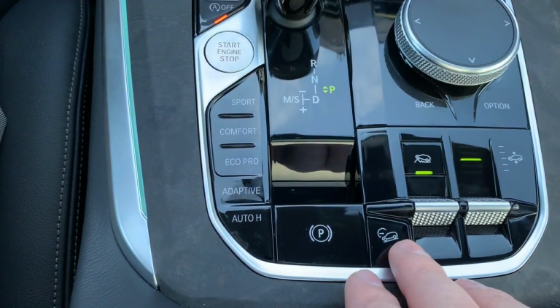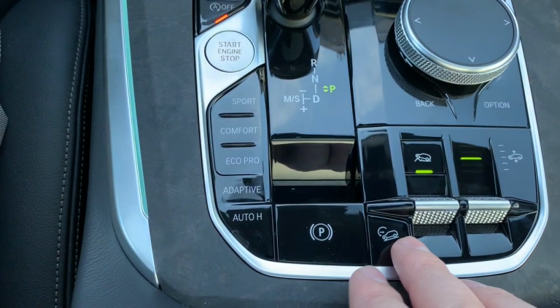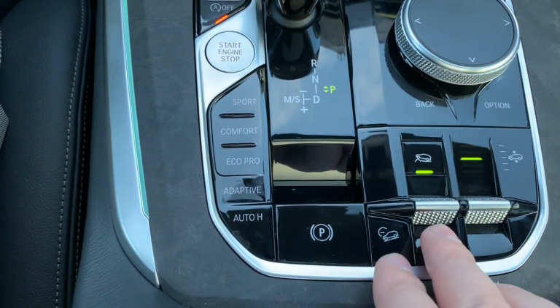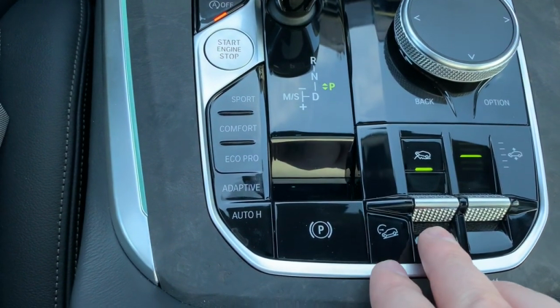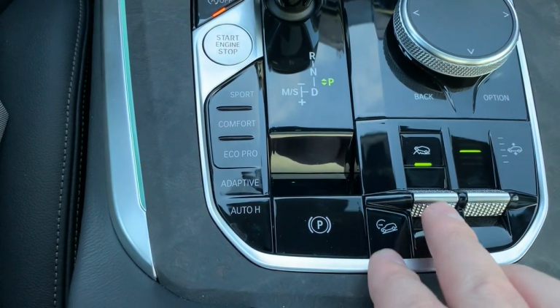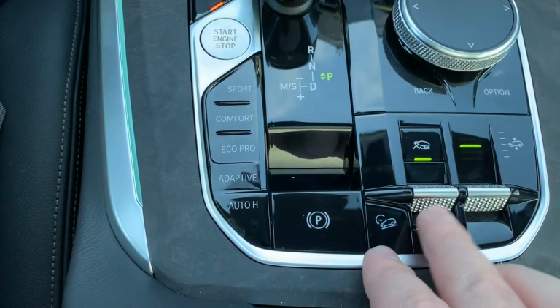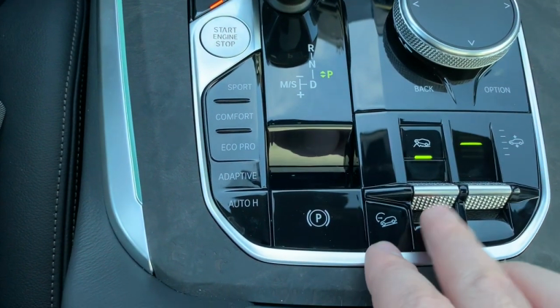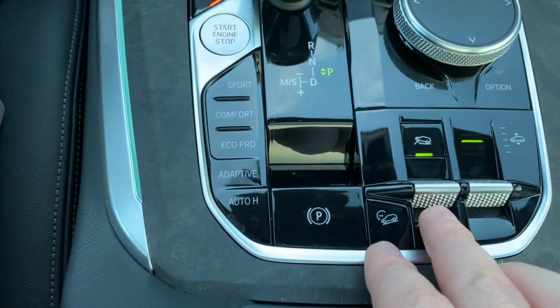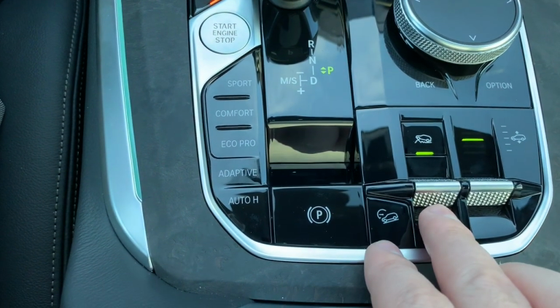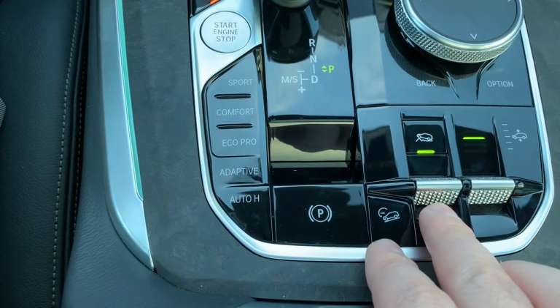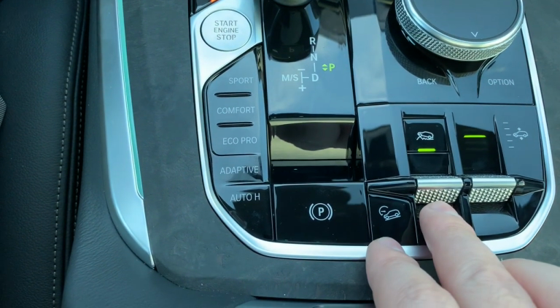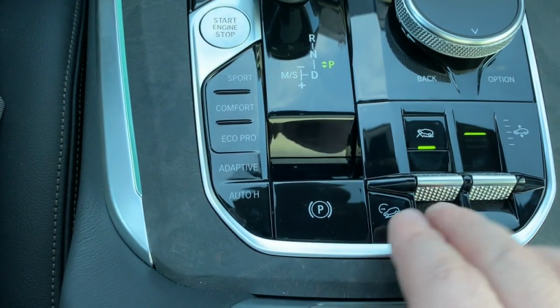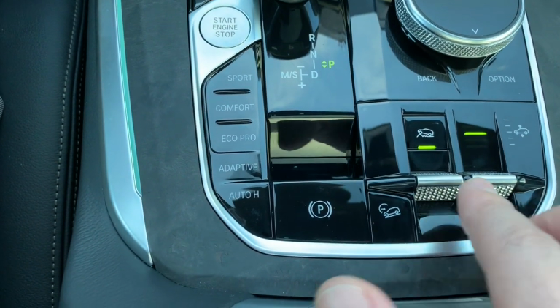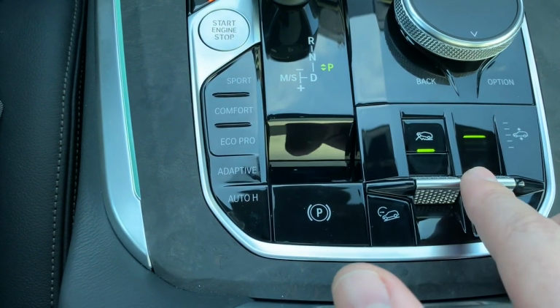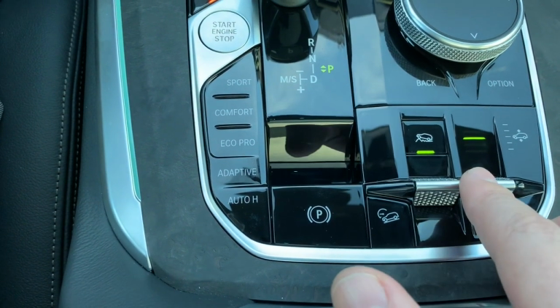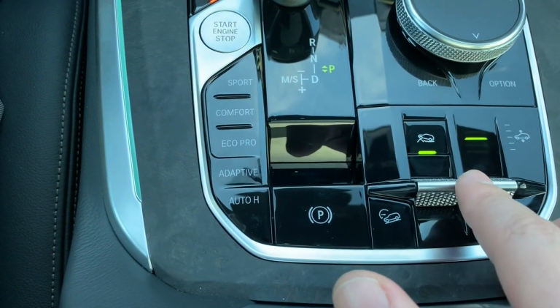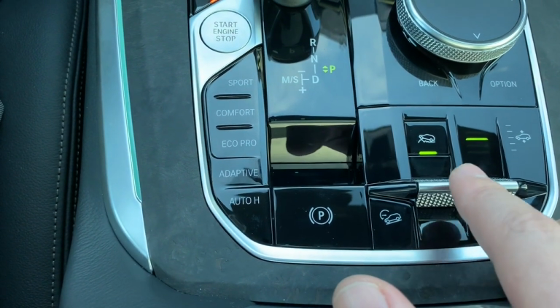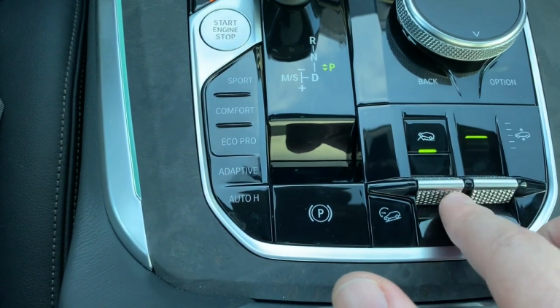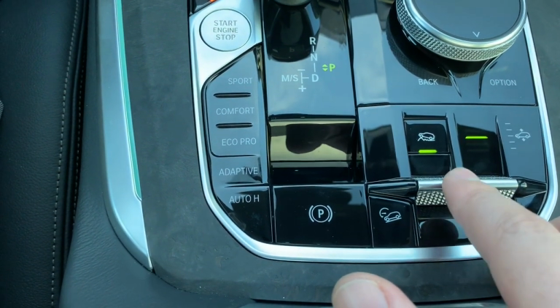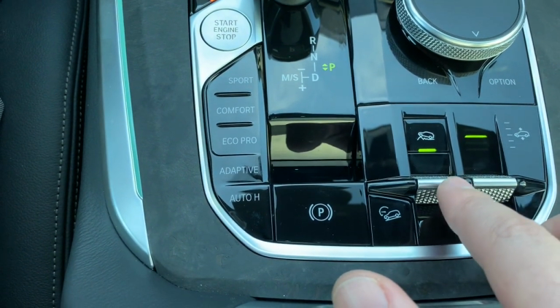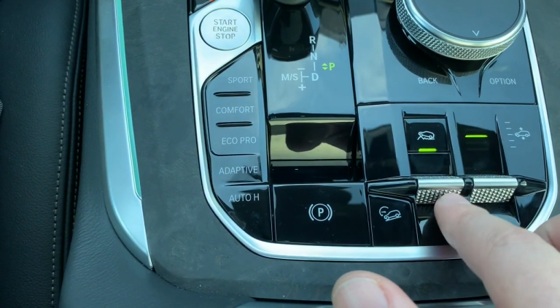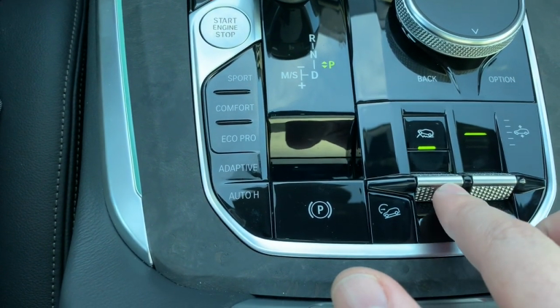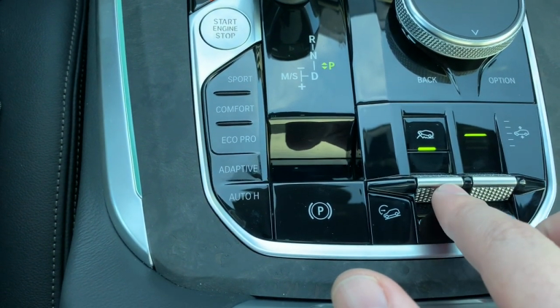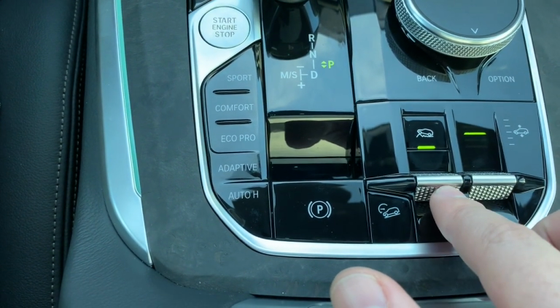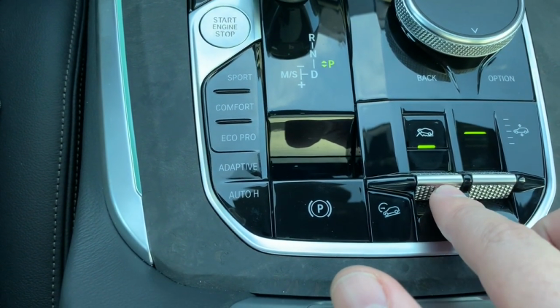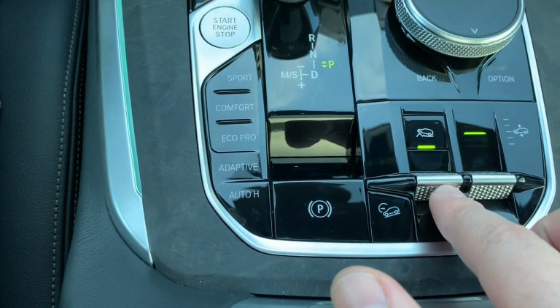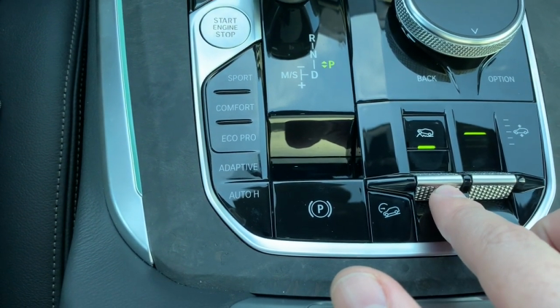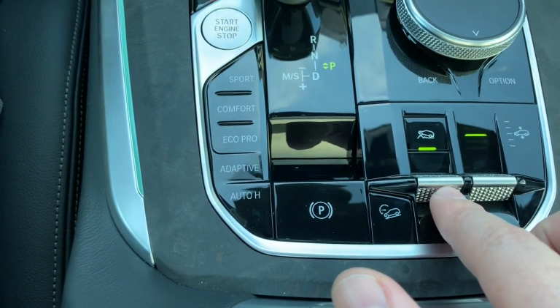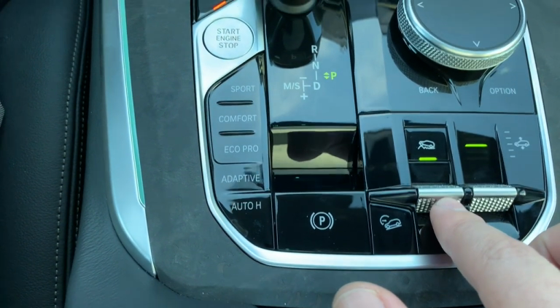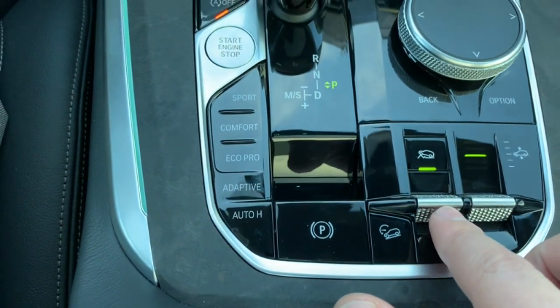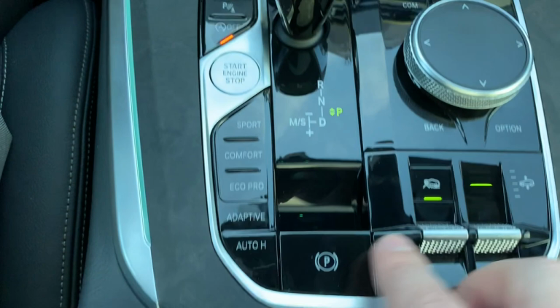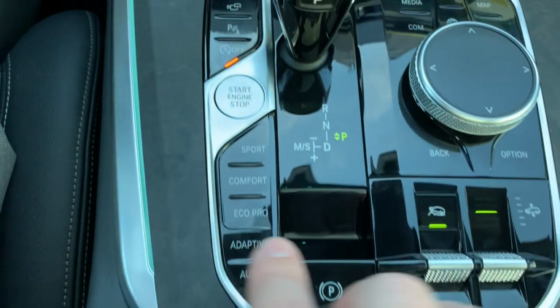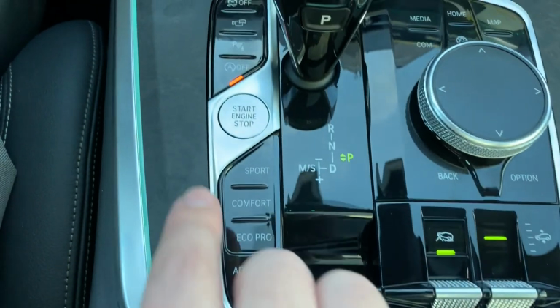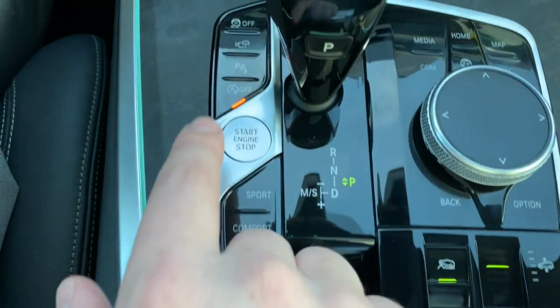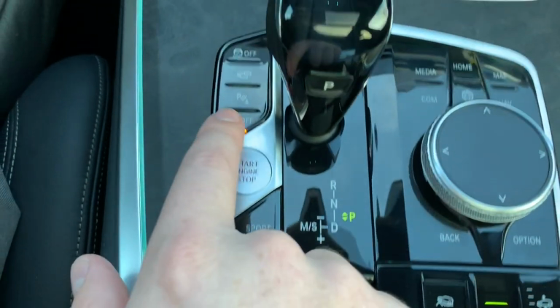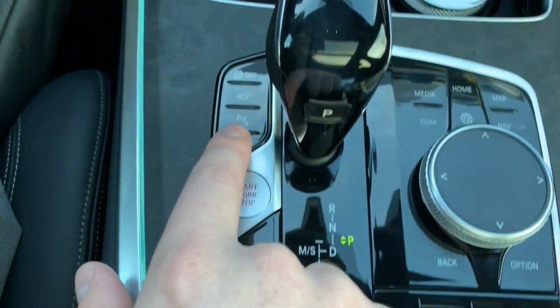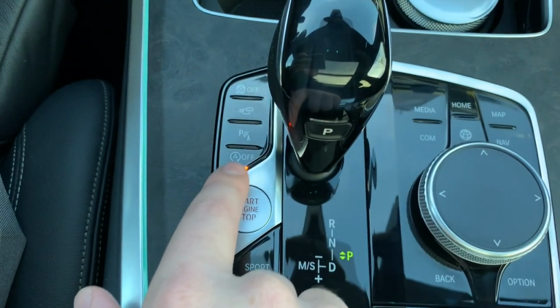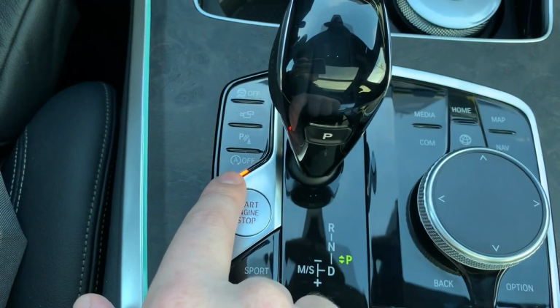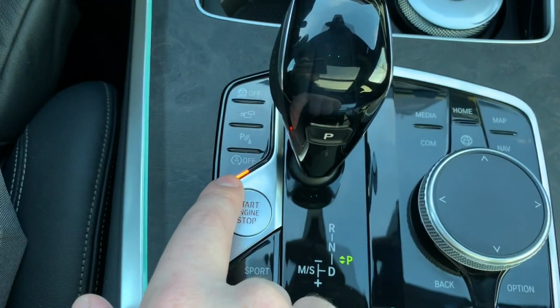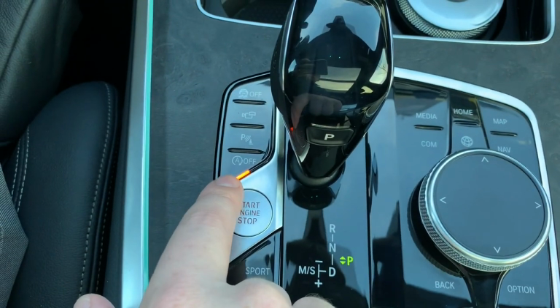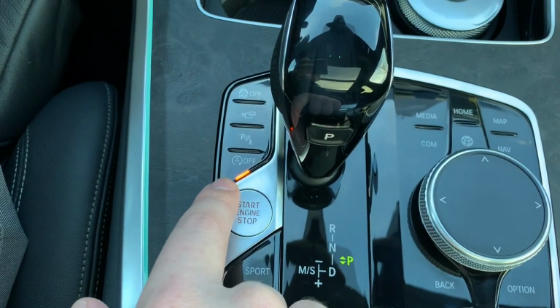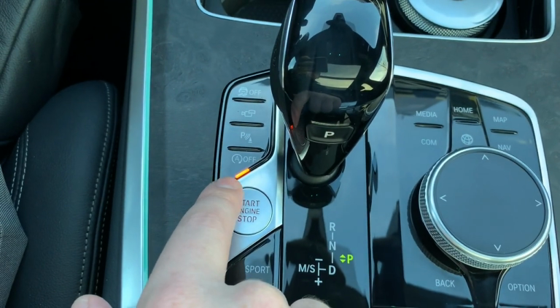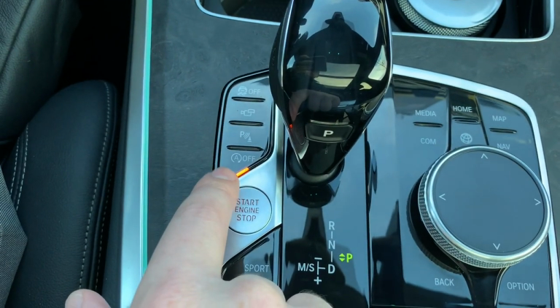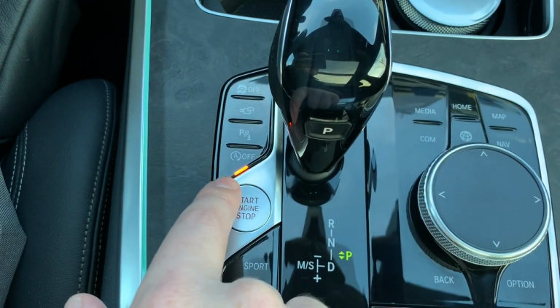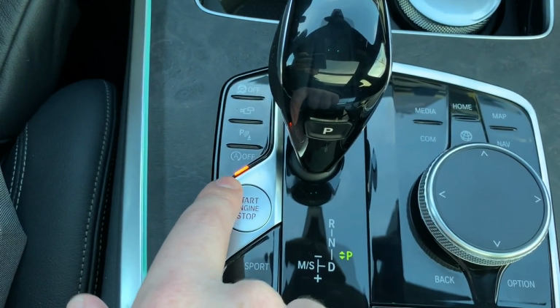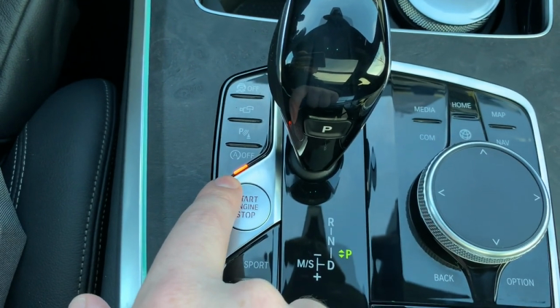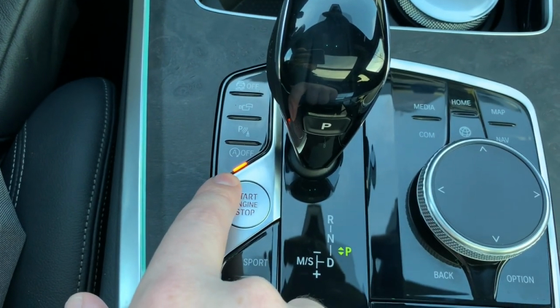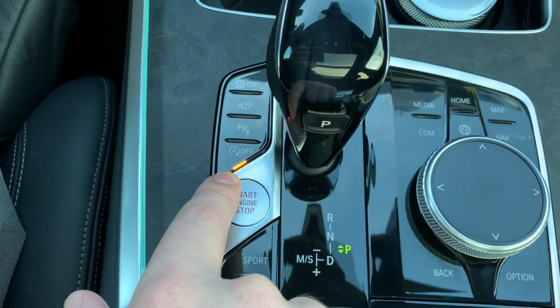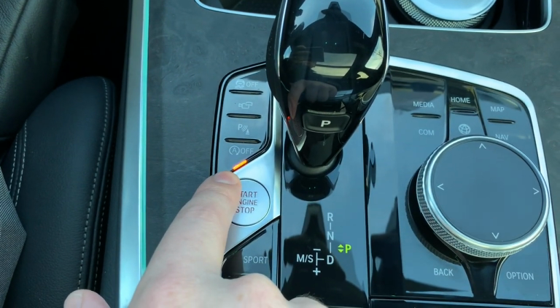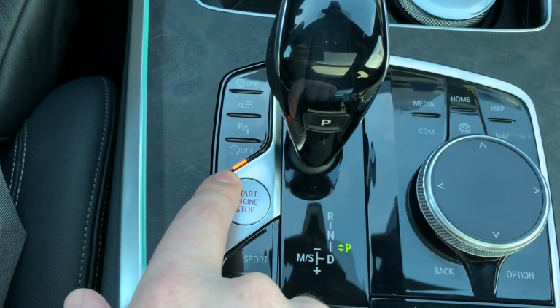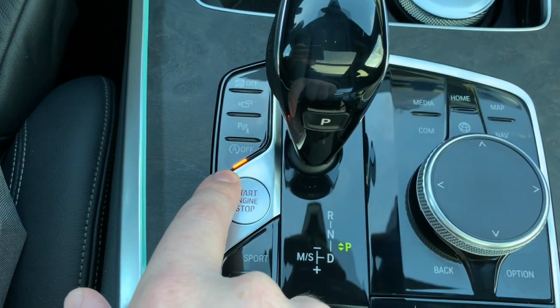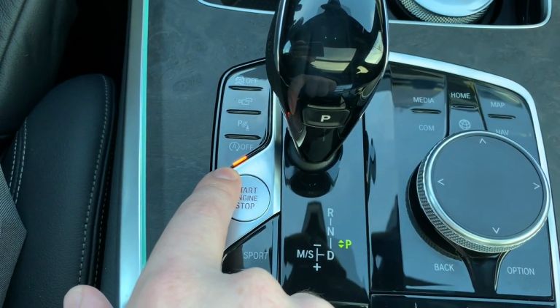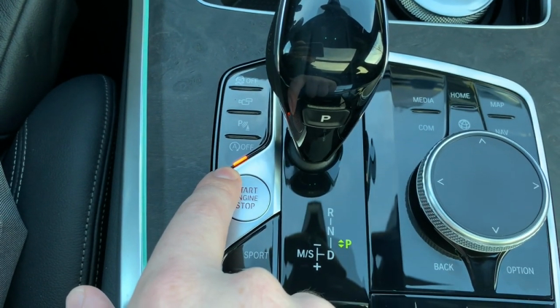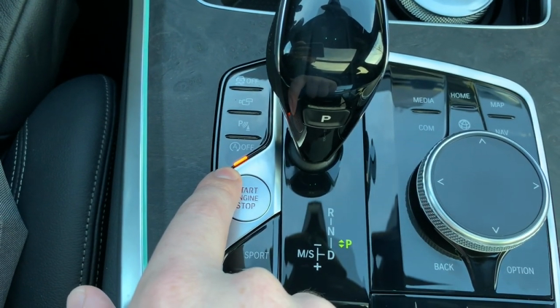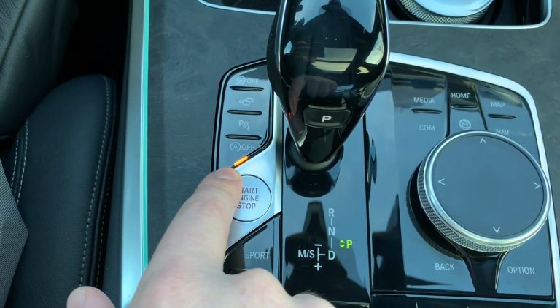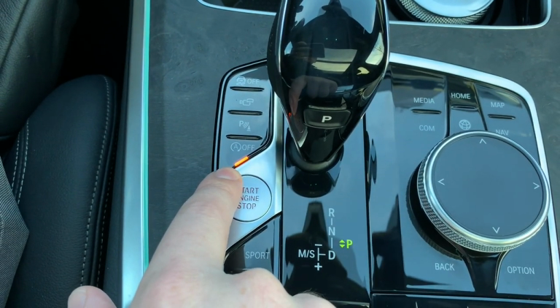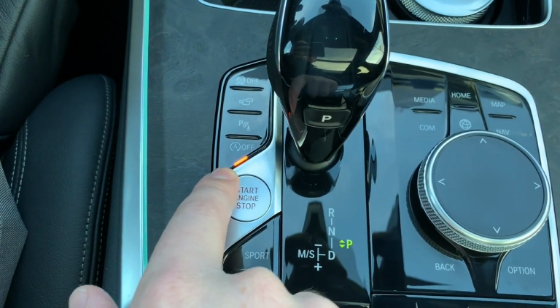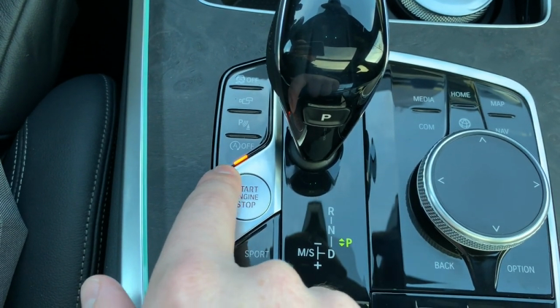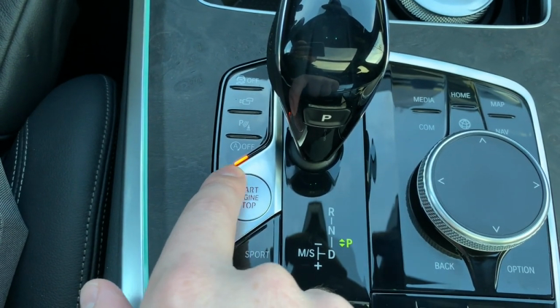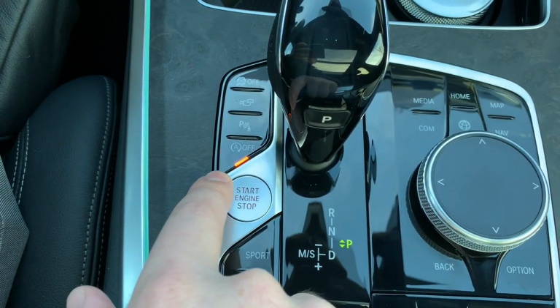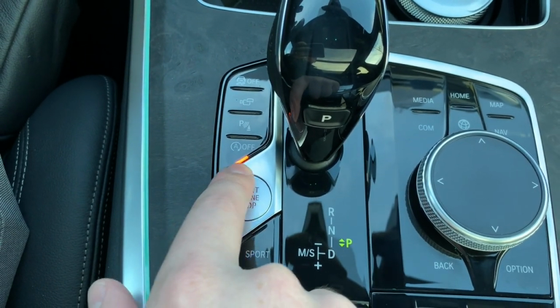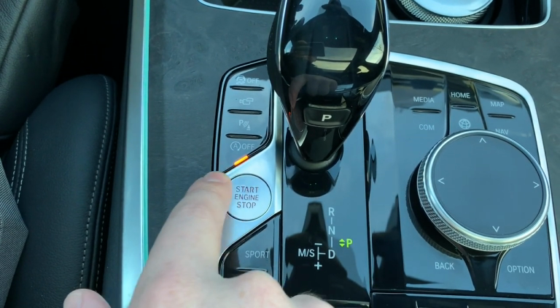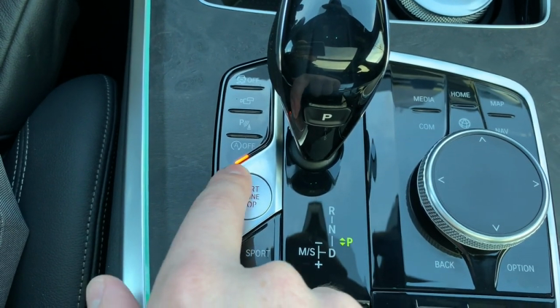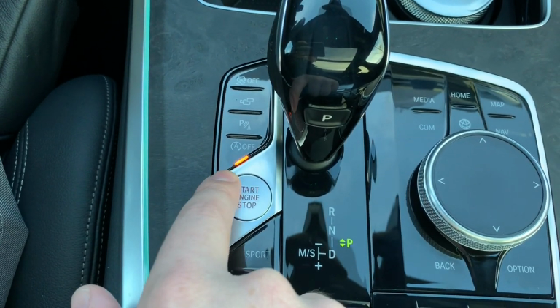Also good to note: if you go into the X Off-Road modes, it does disable your auto start-stop. That's normal operation.